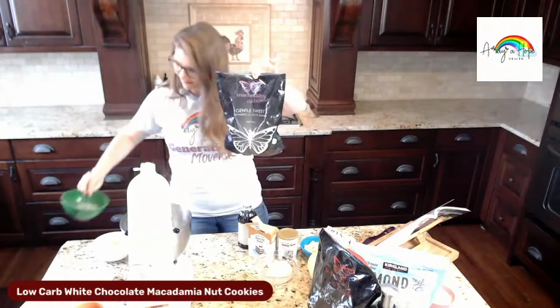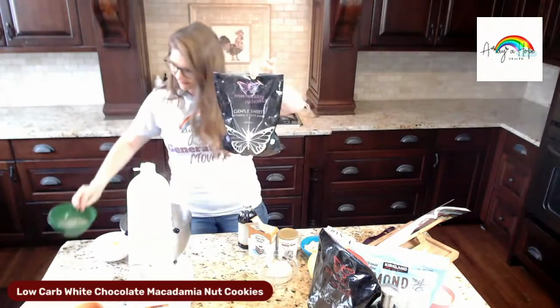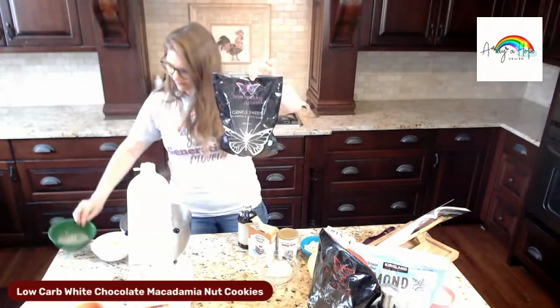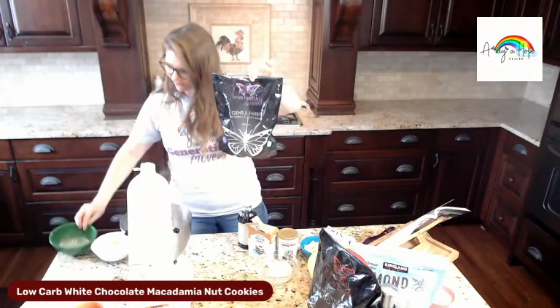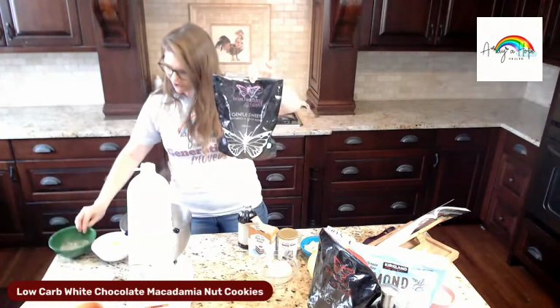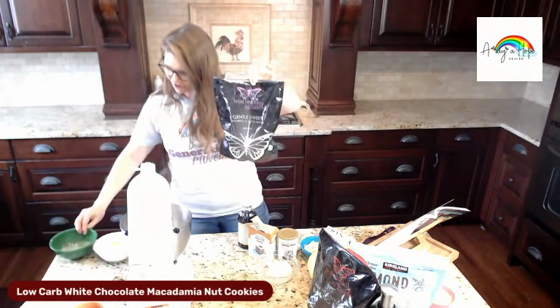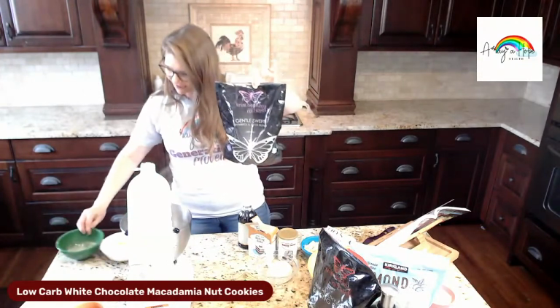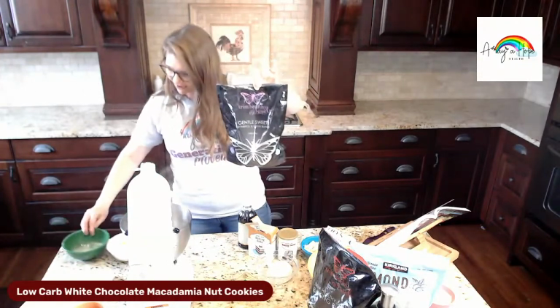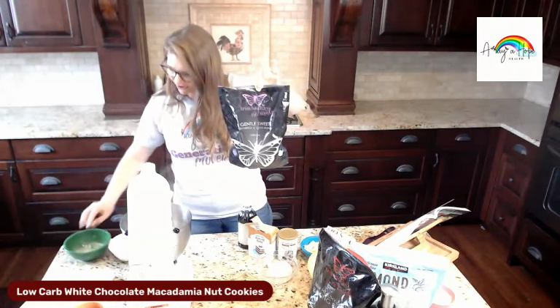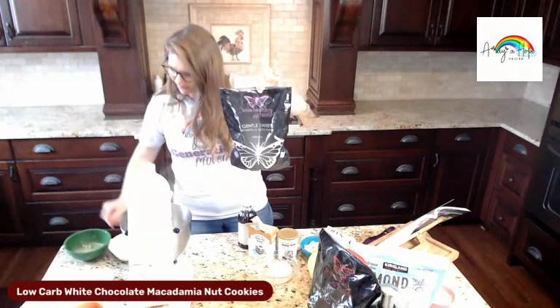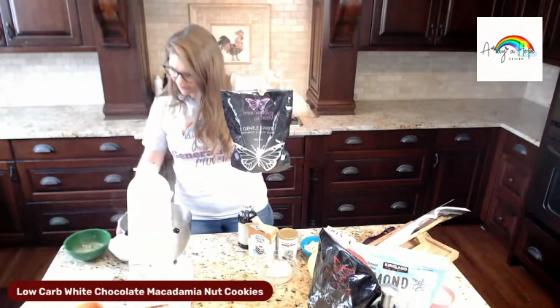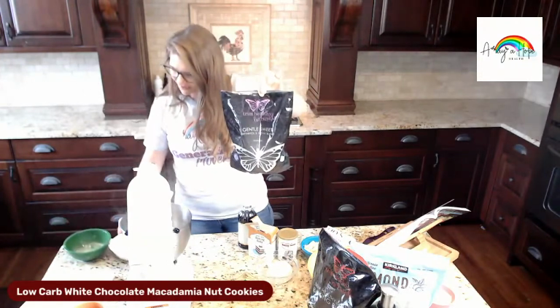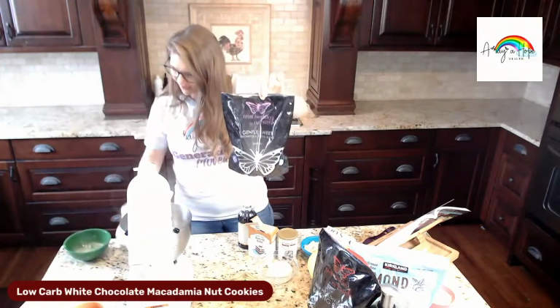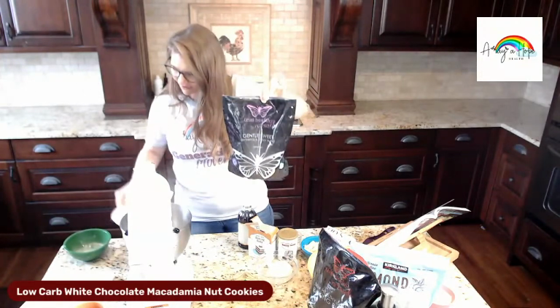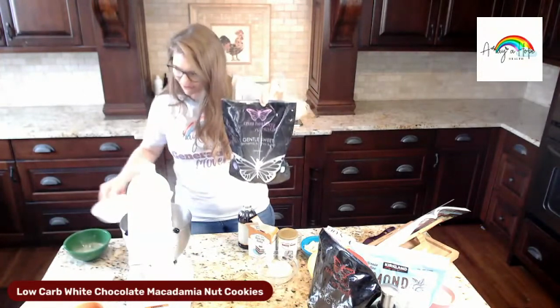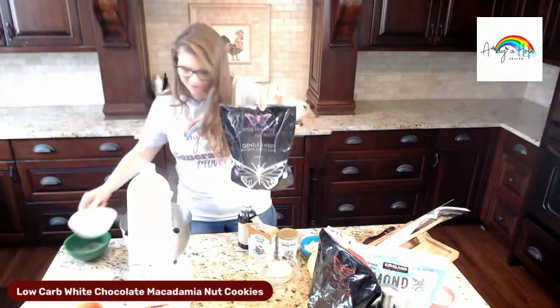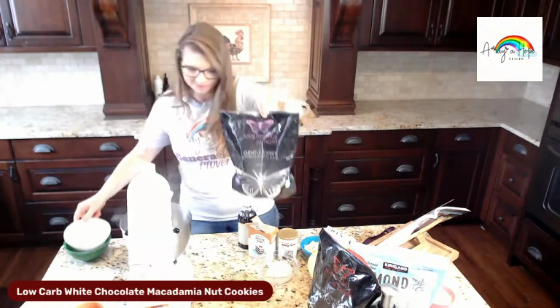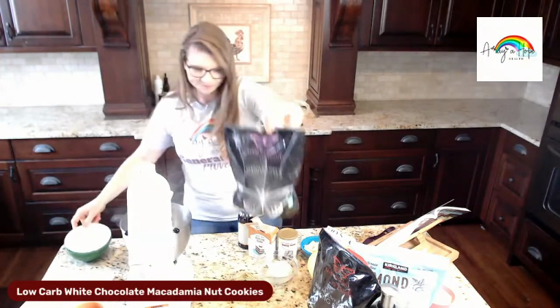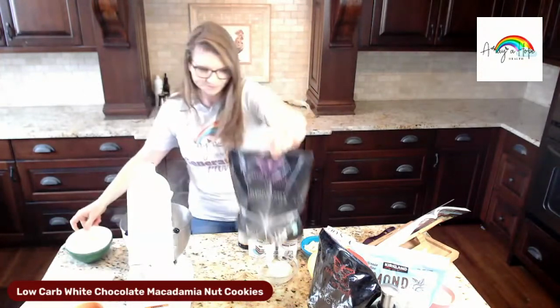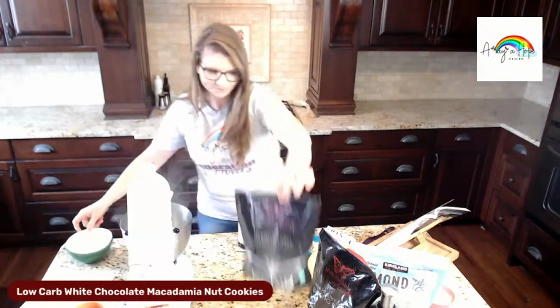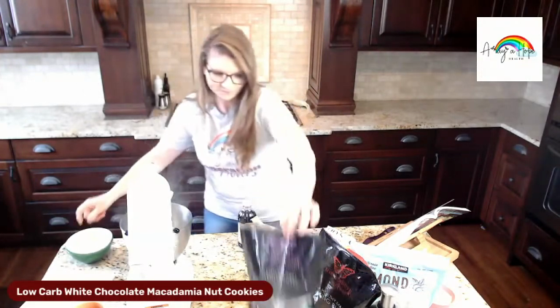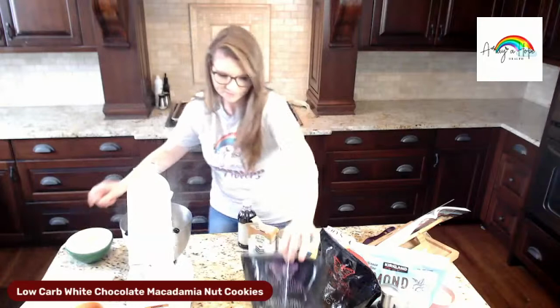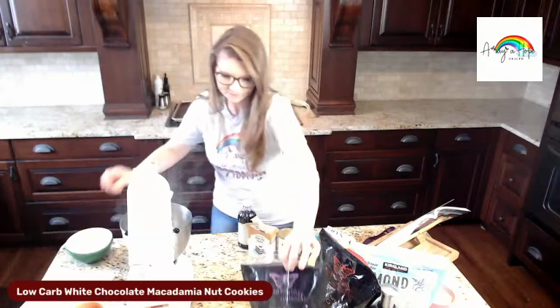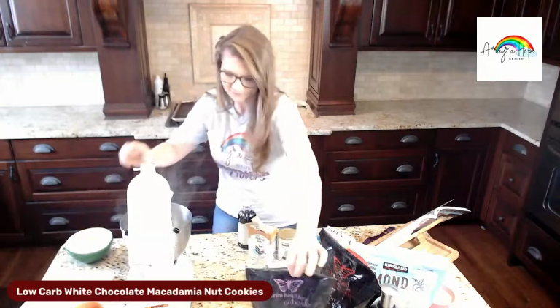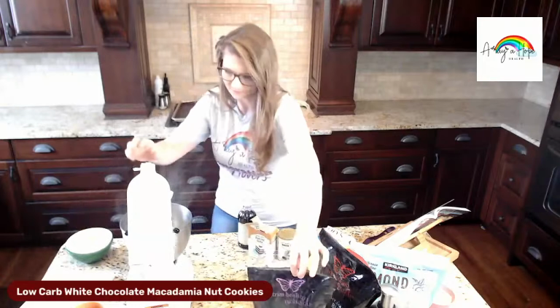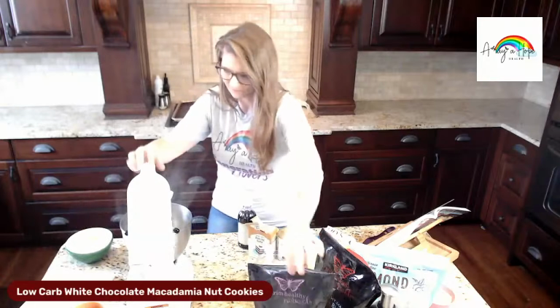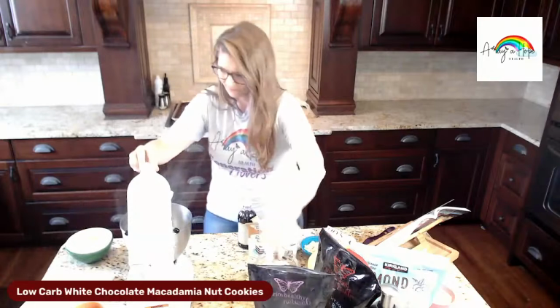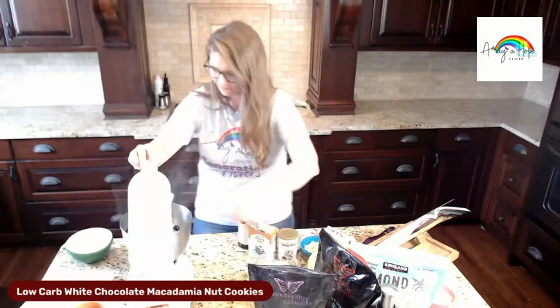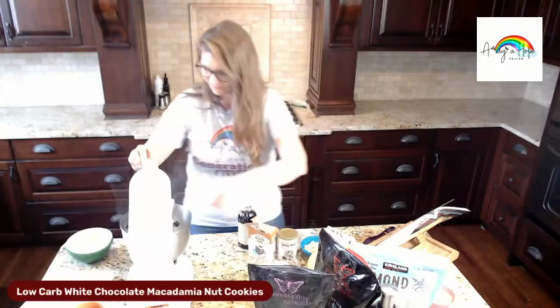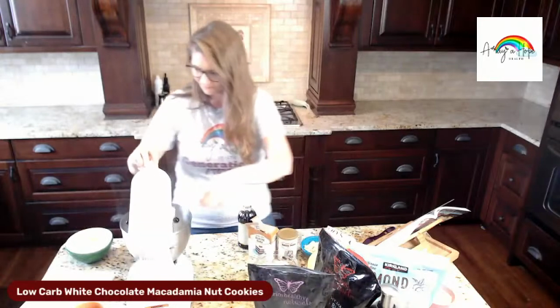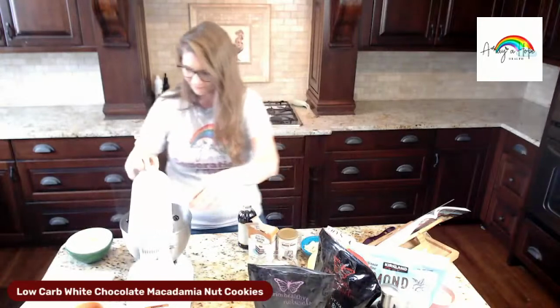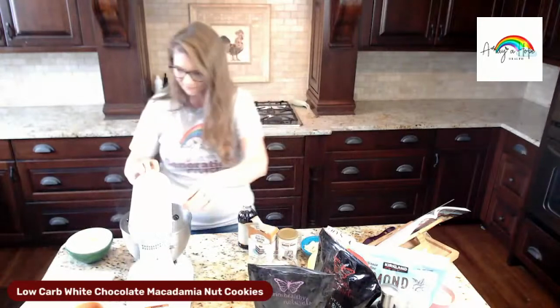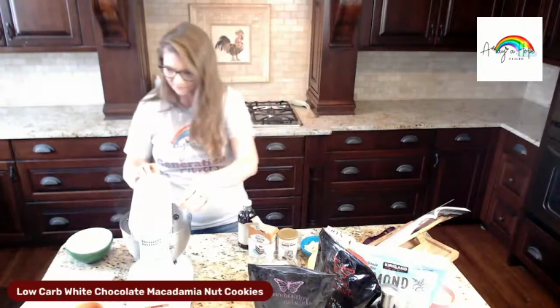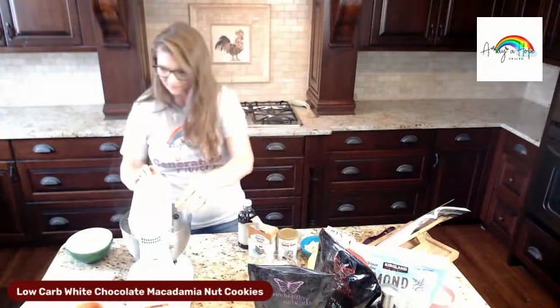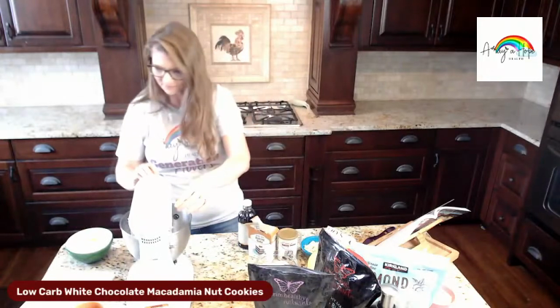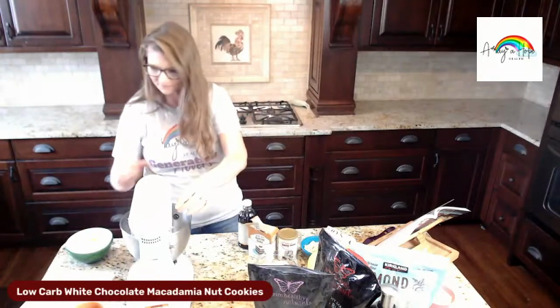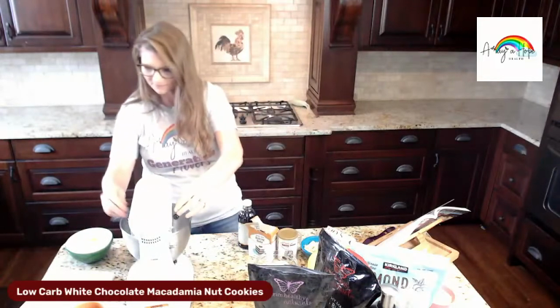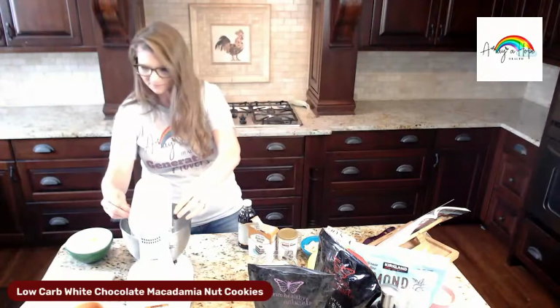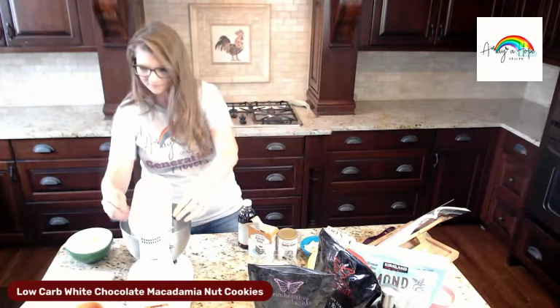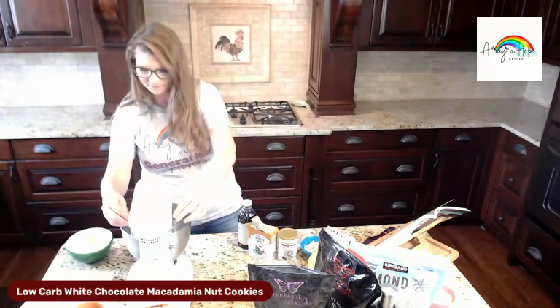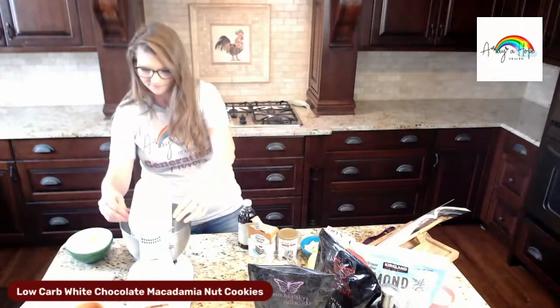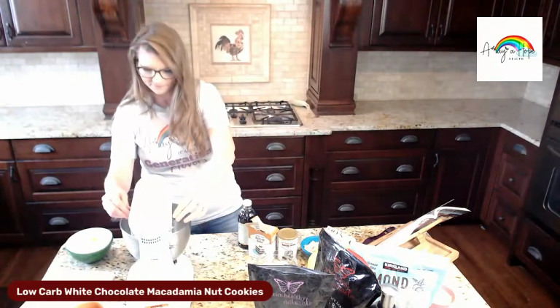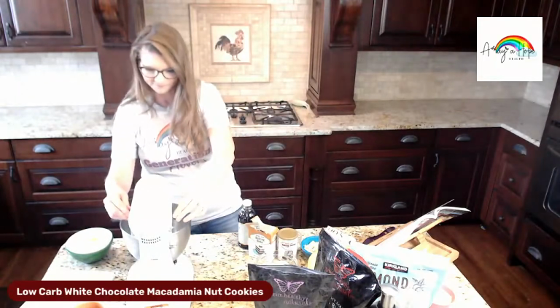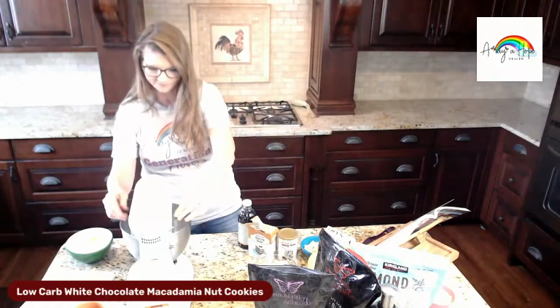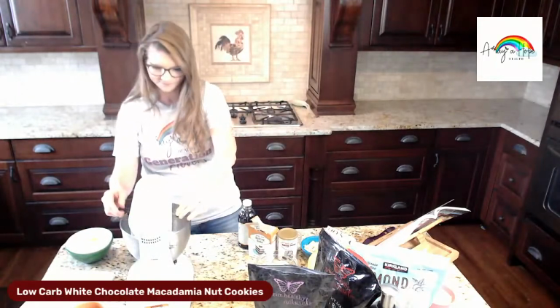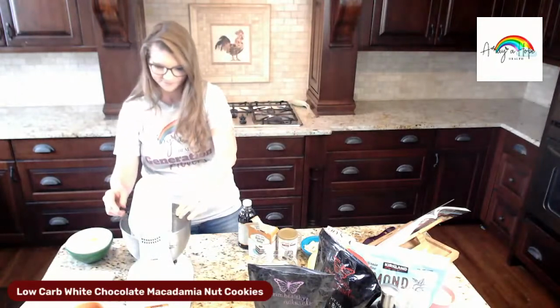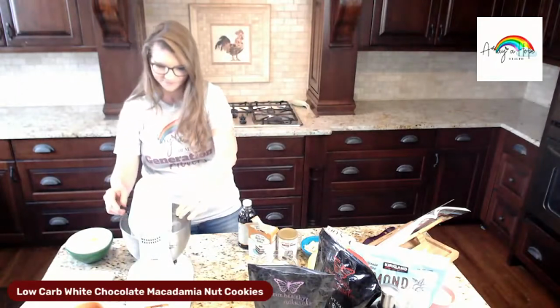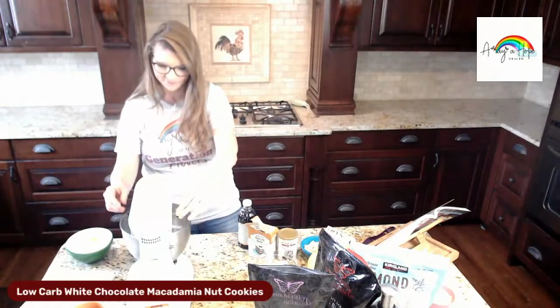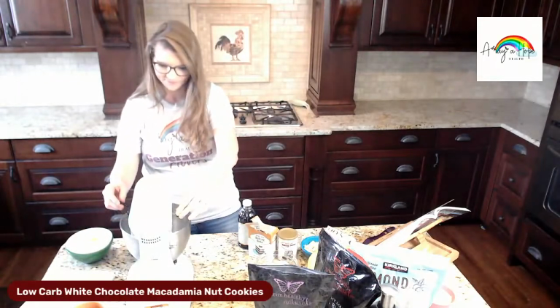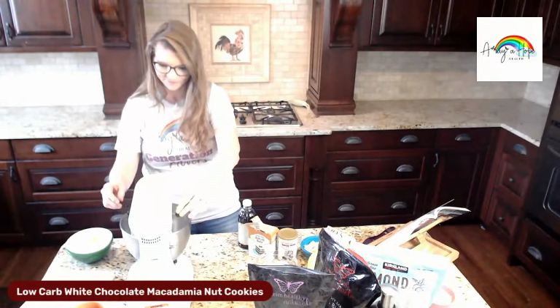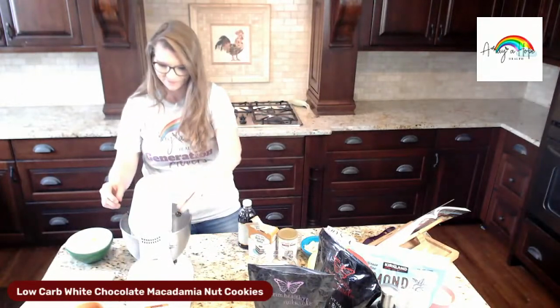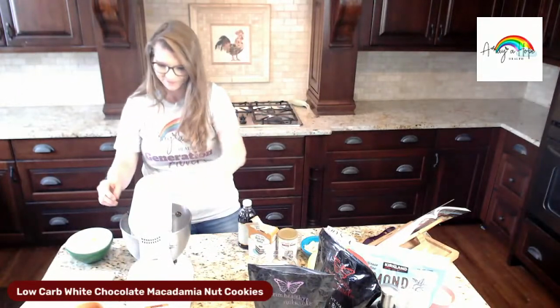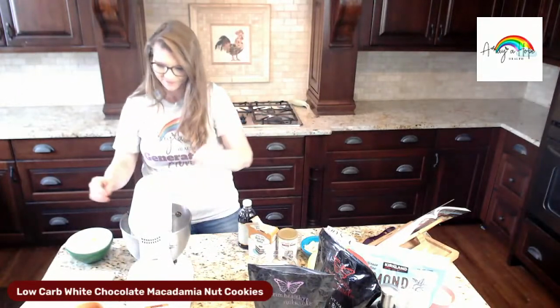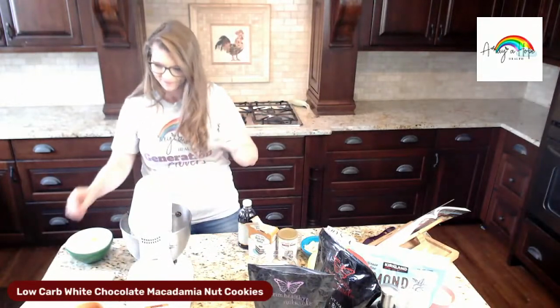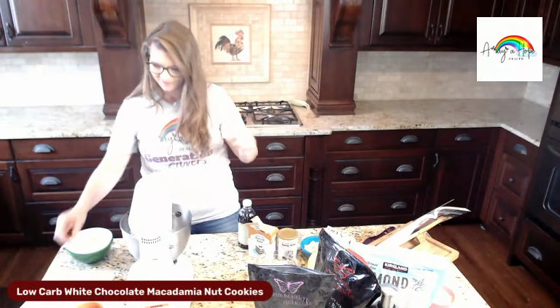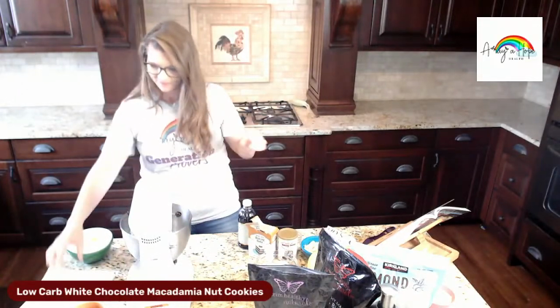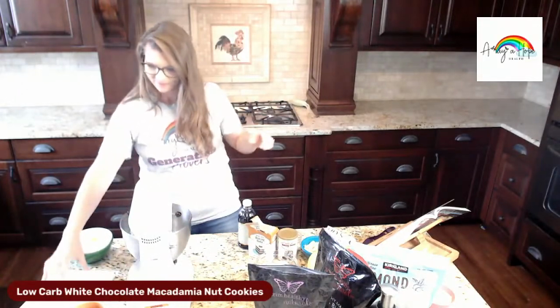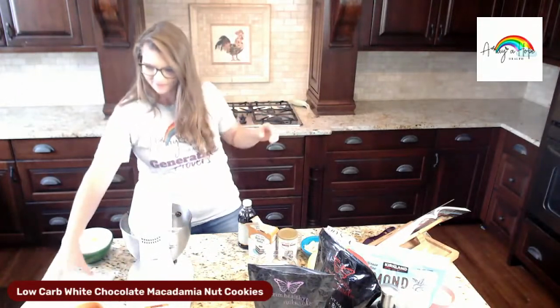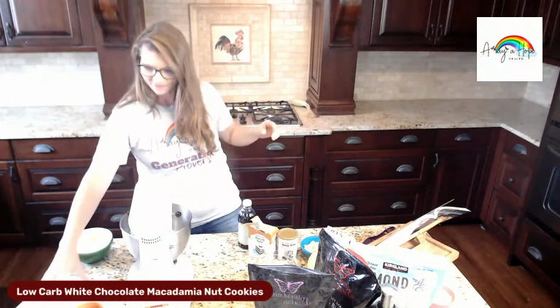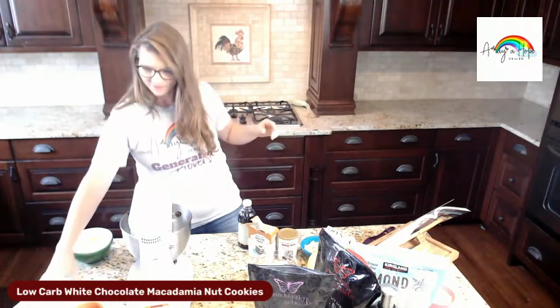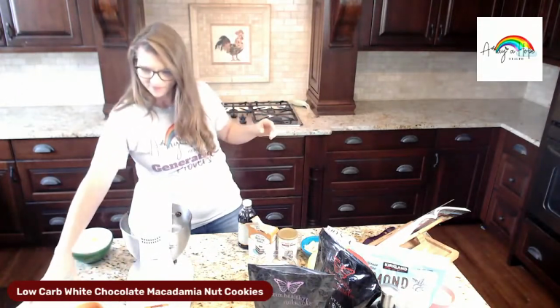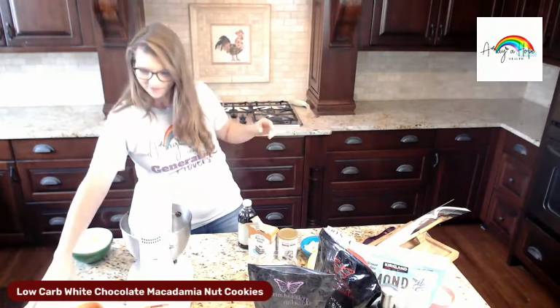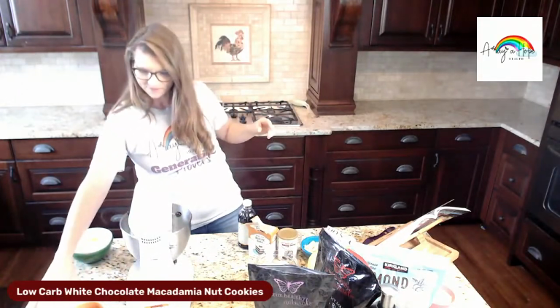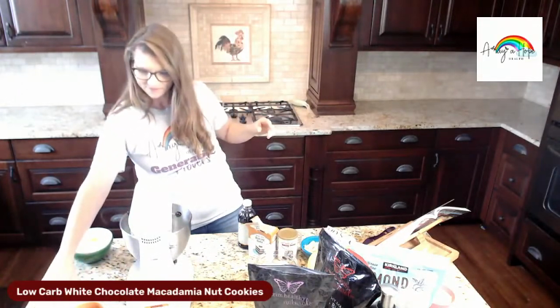We're going to put in the butter and then the Gentle Sweet, and then we're just going to cream these together.